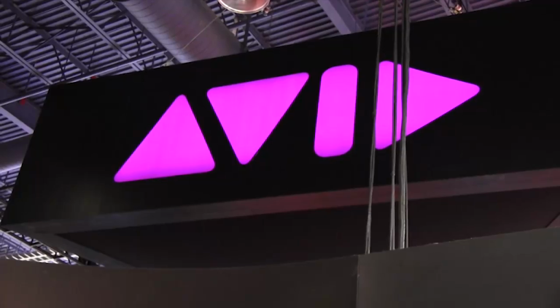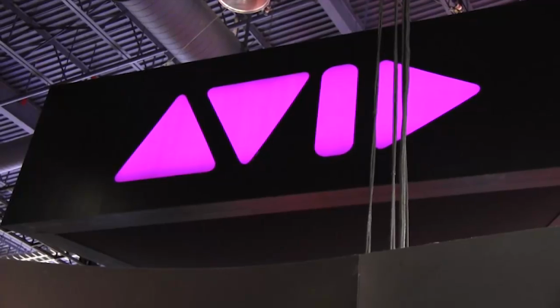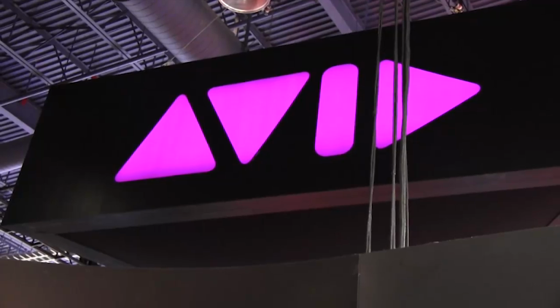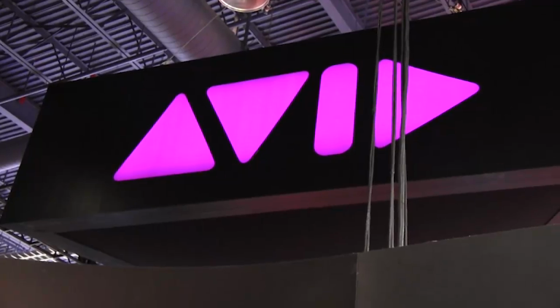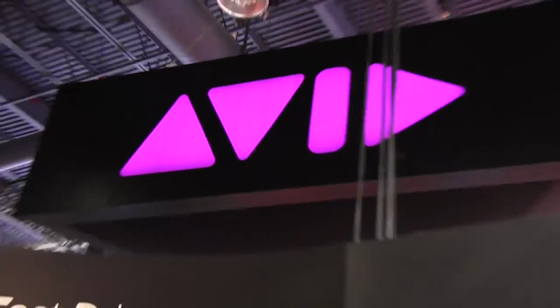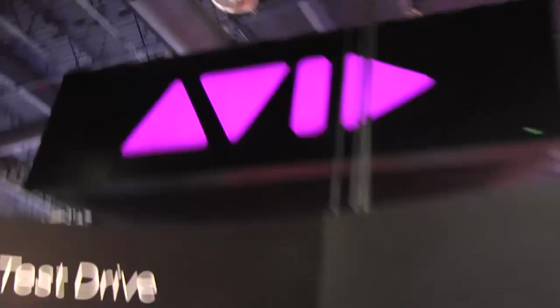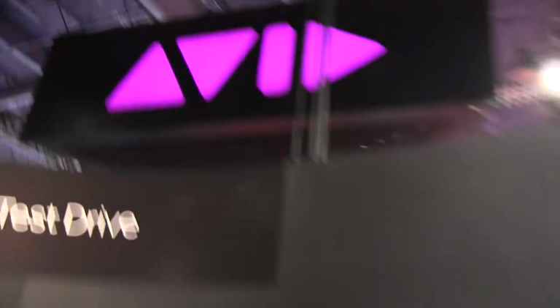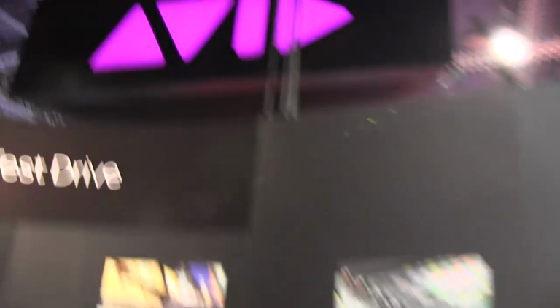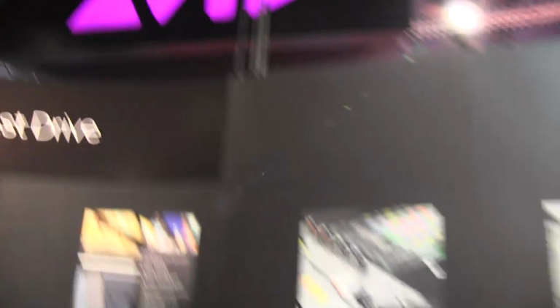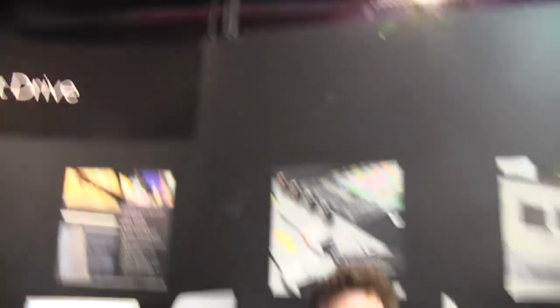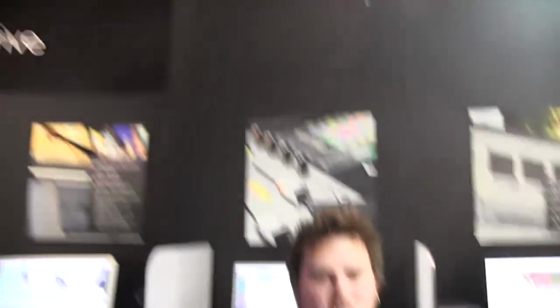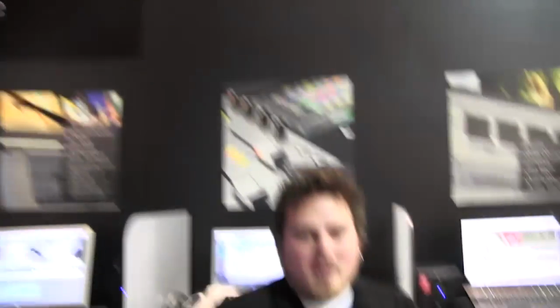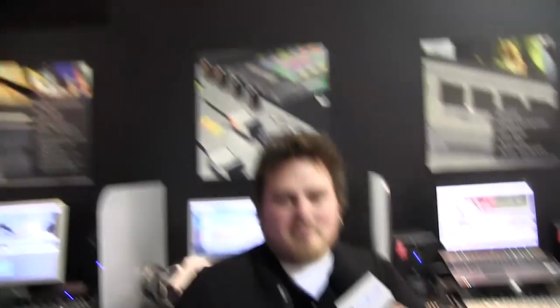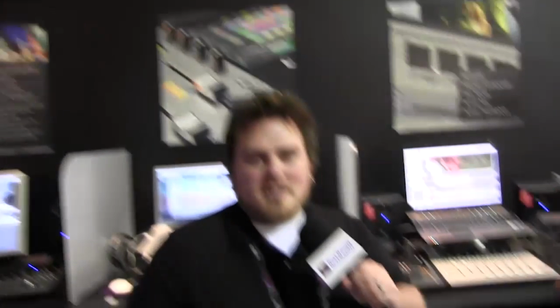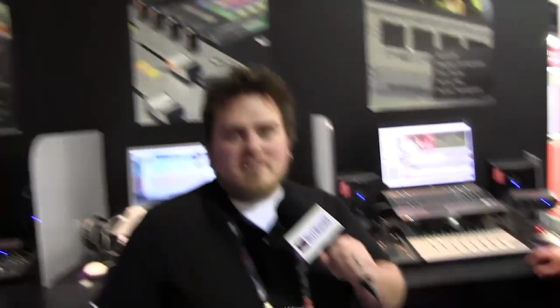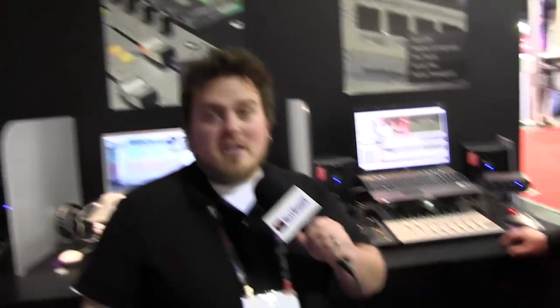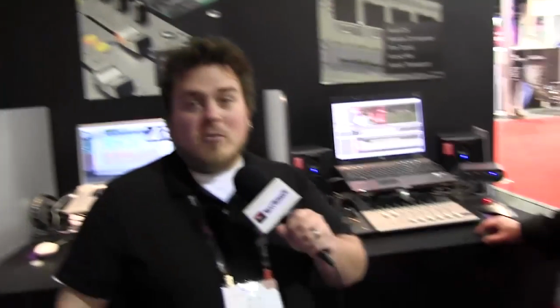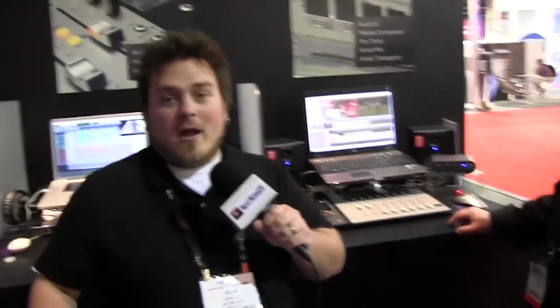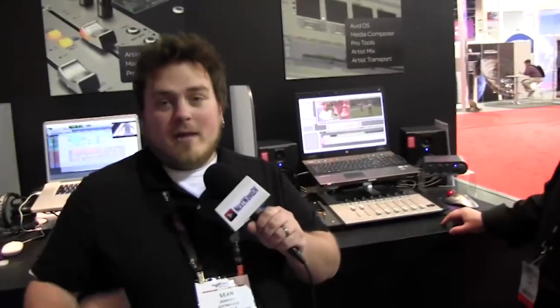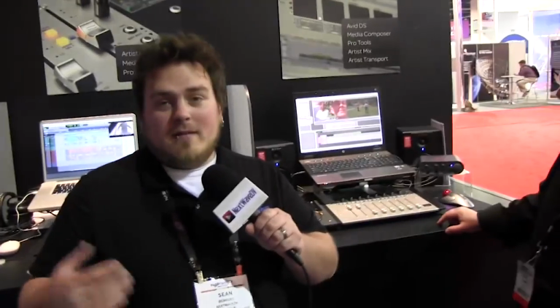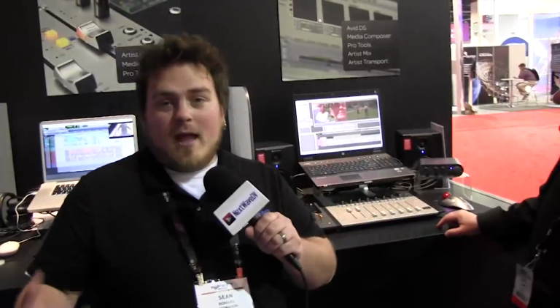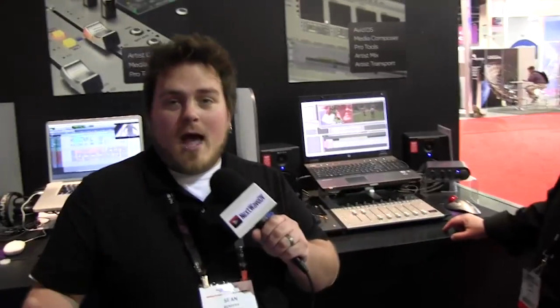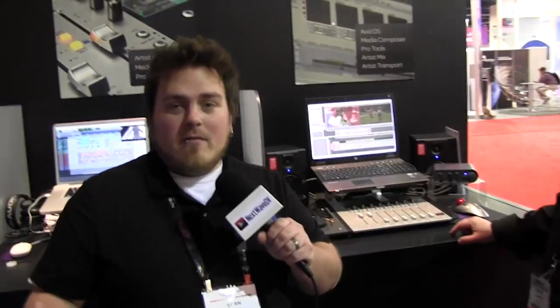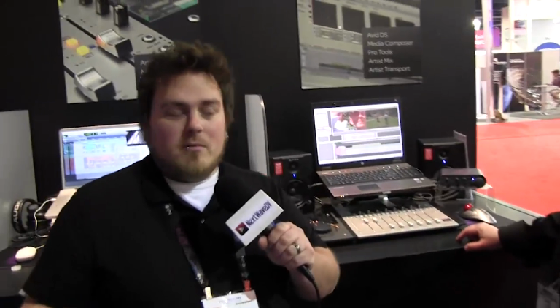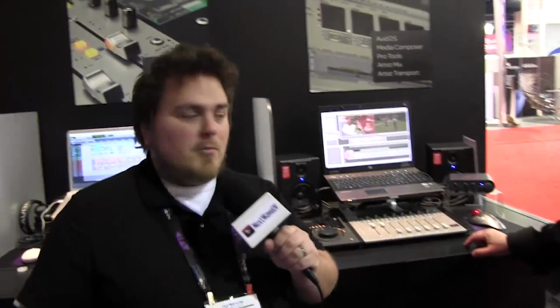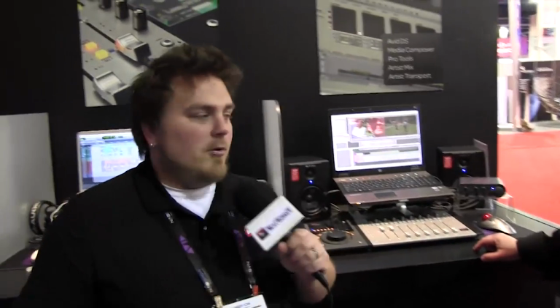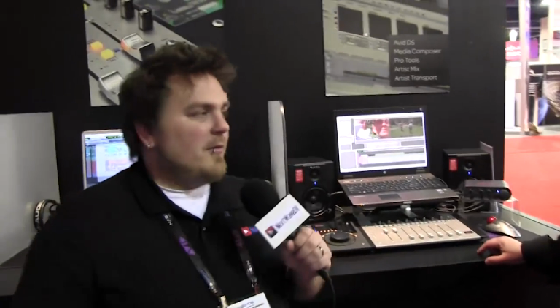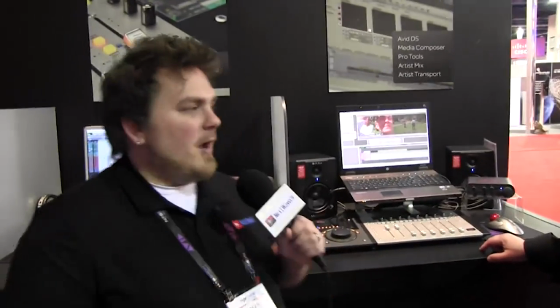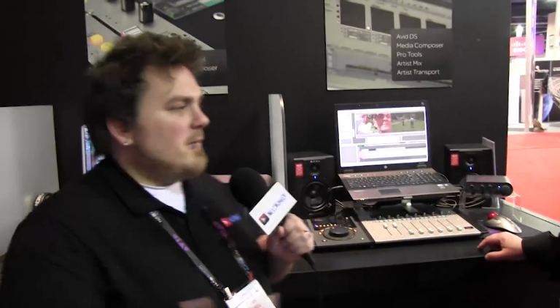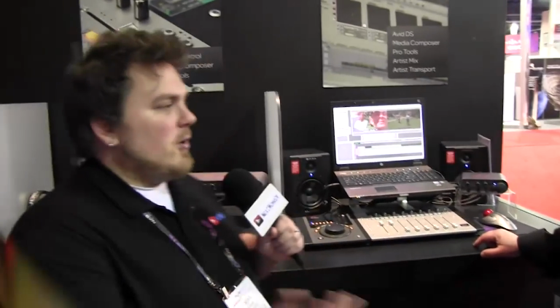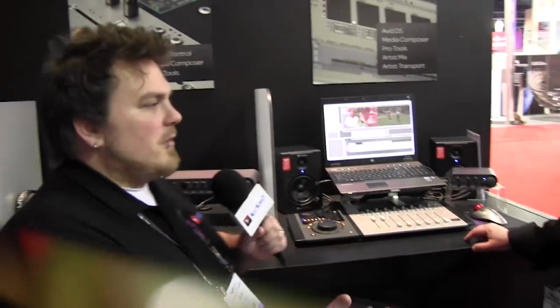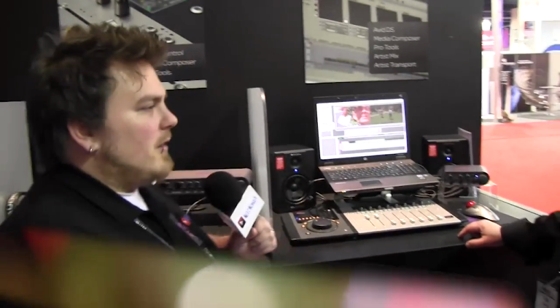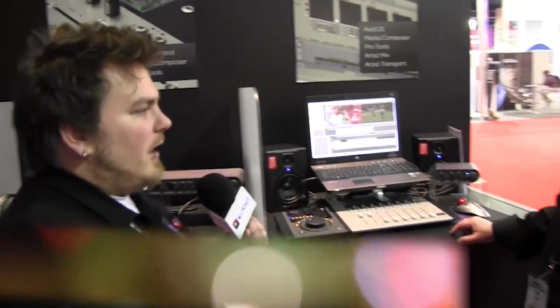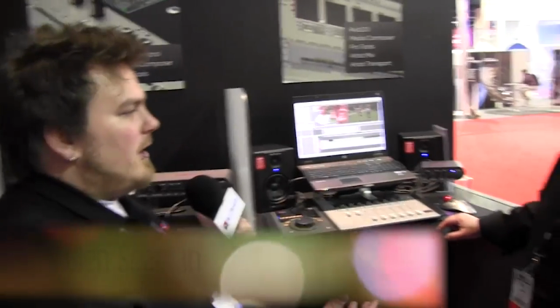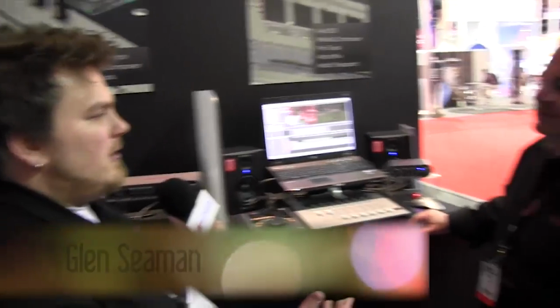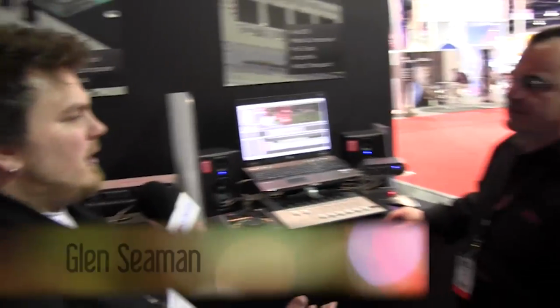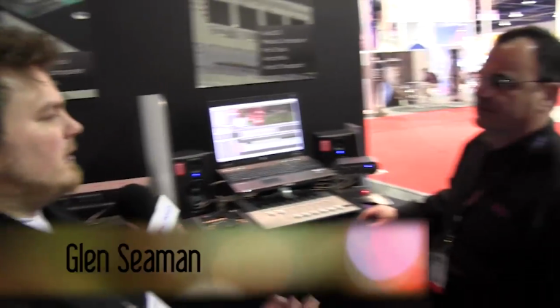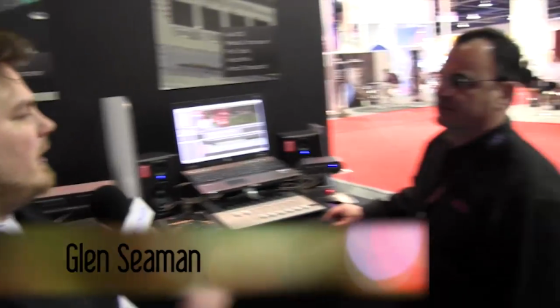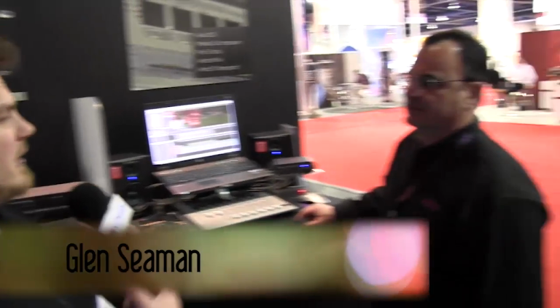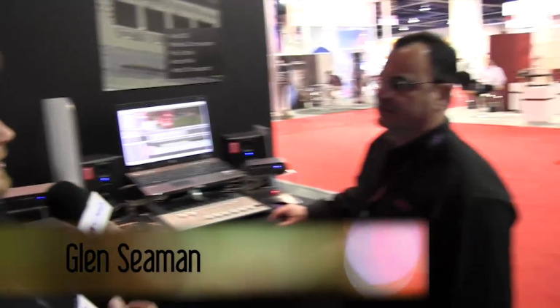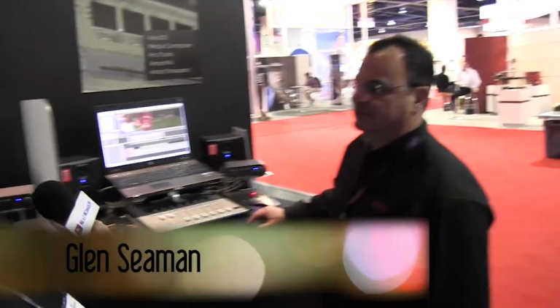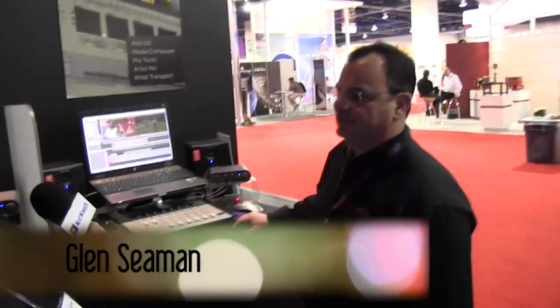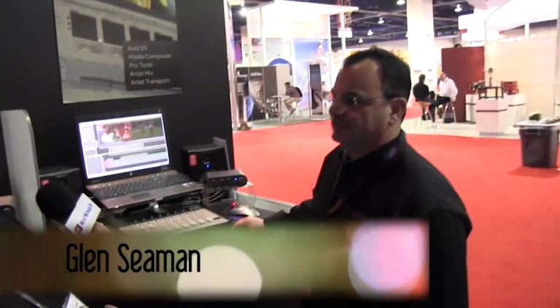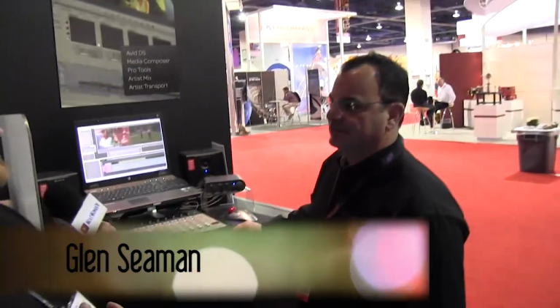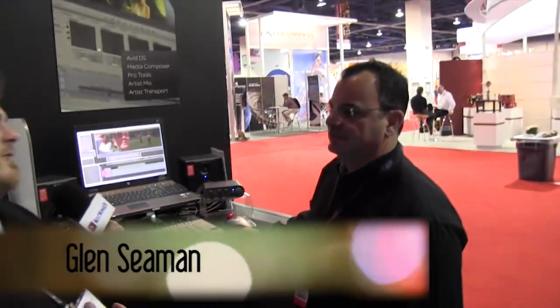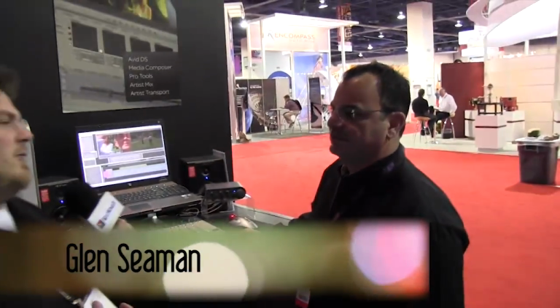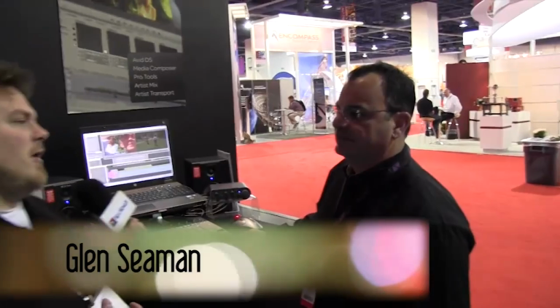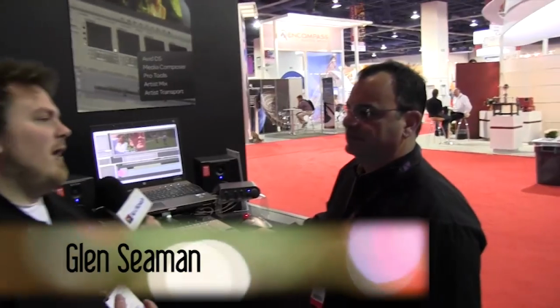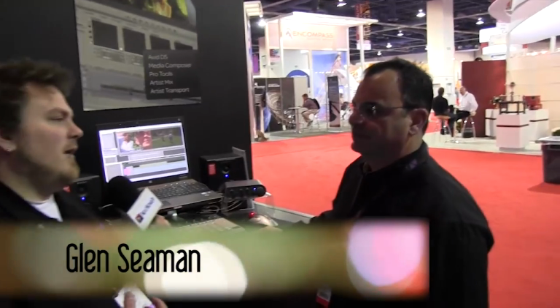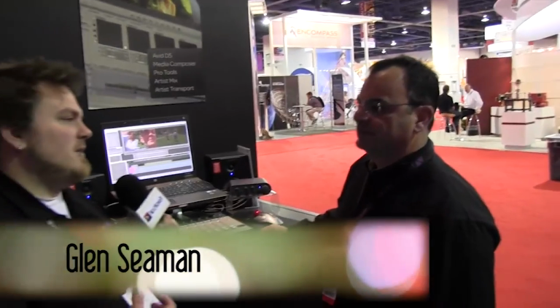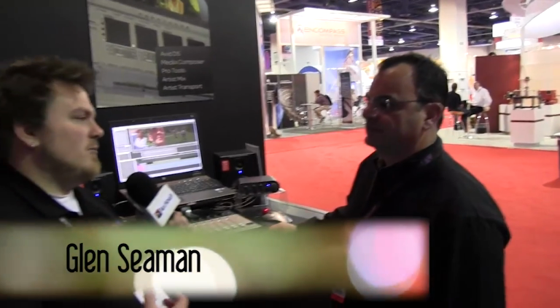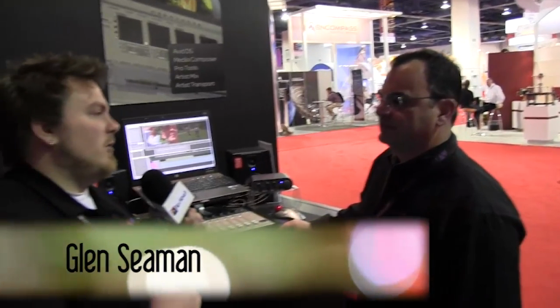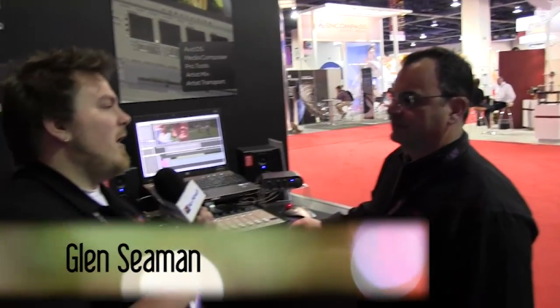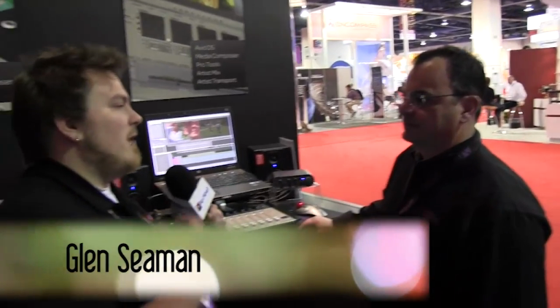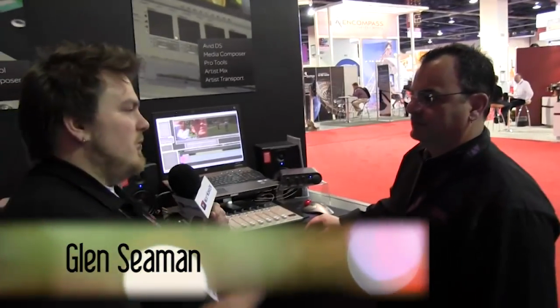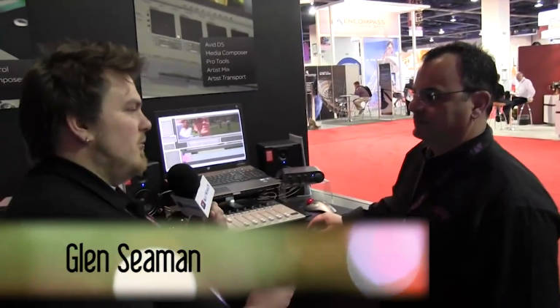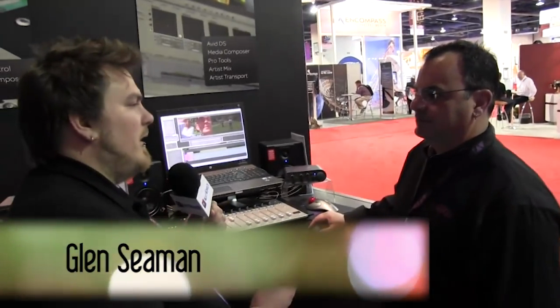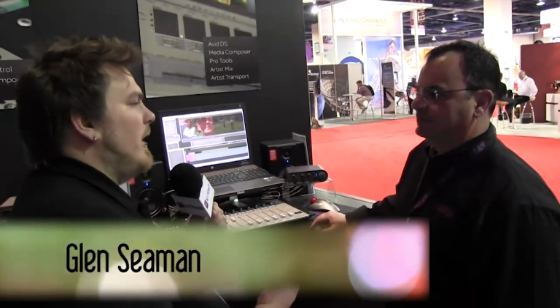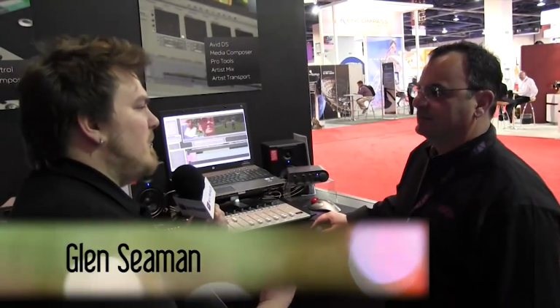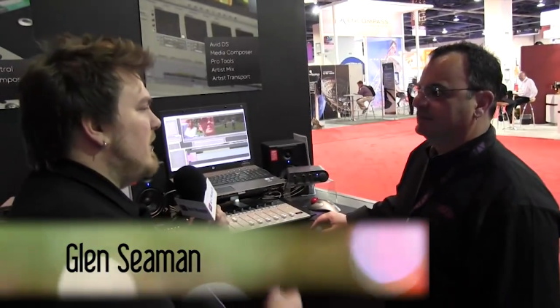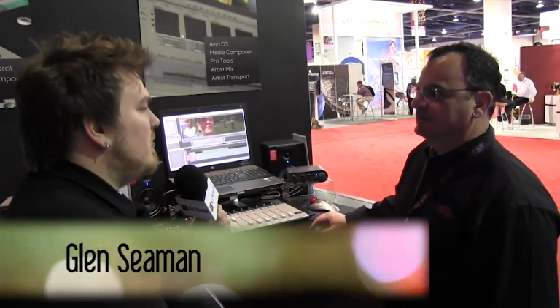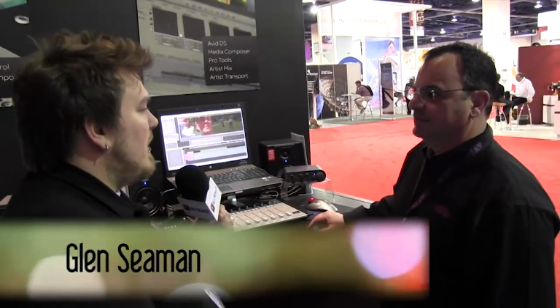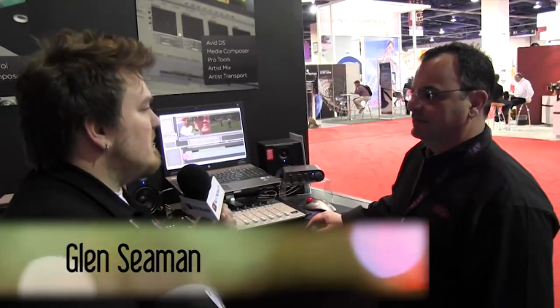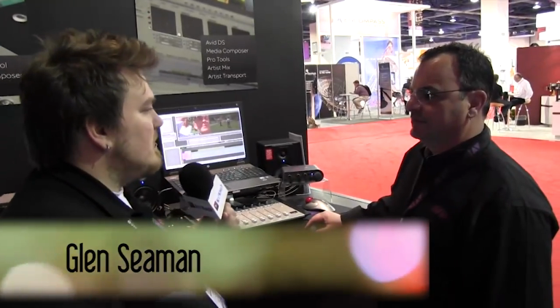Hey, this is Sean with Next Wave DV. We're at the Avid booth and I'm here with Glenn. Glenn, can you give us a few highlights of what you have new at NAB 2011?